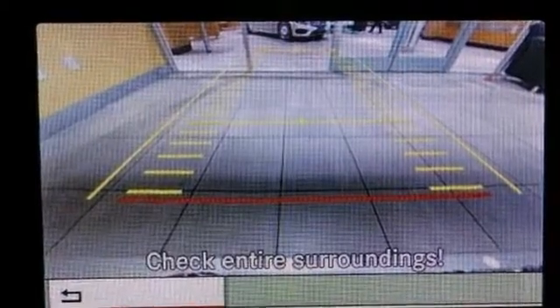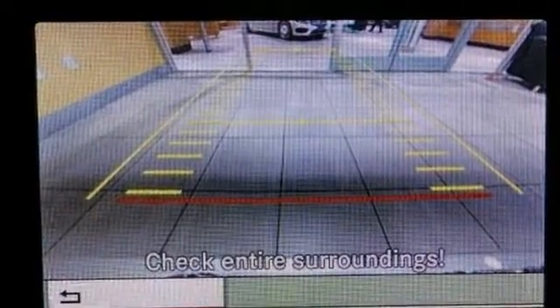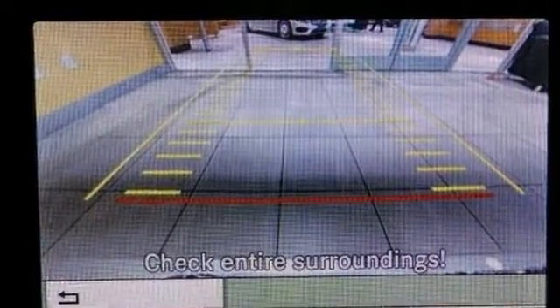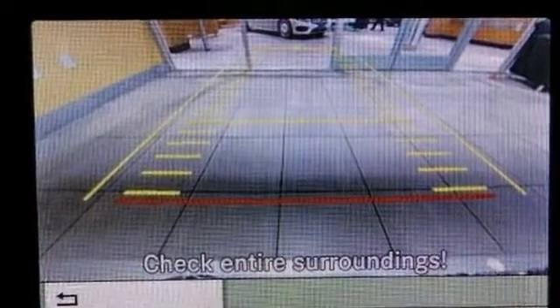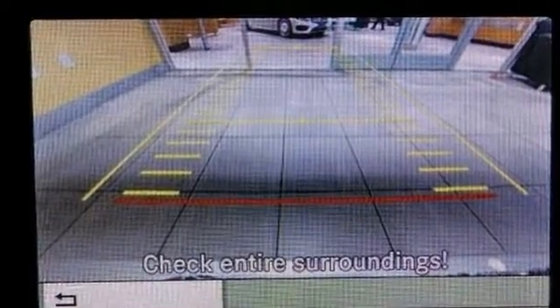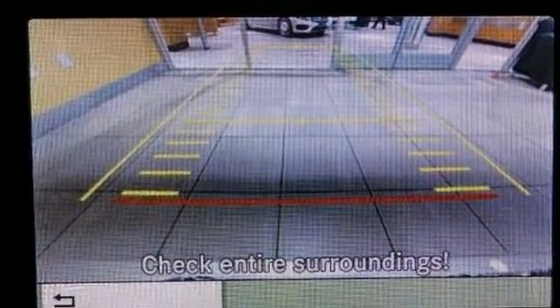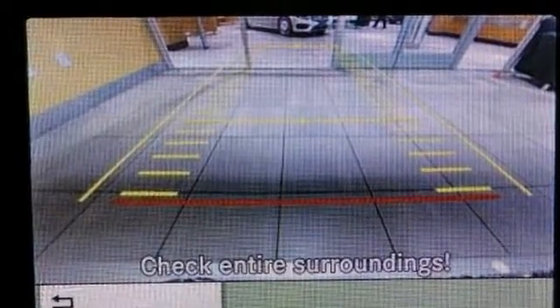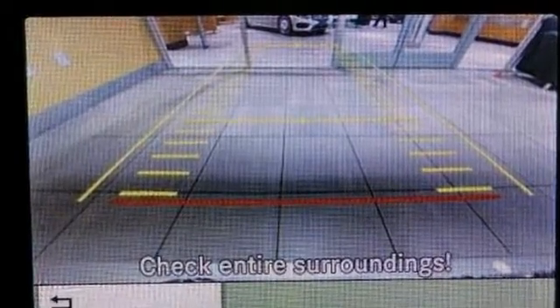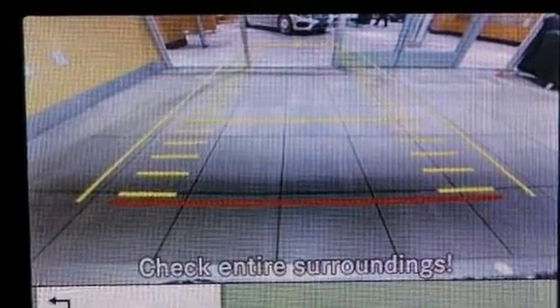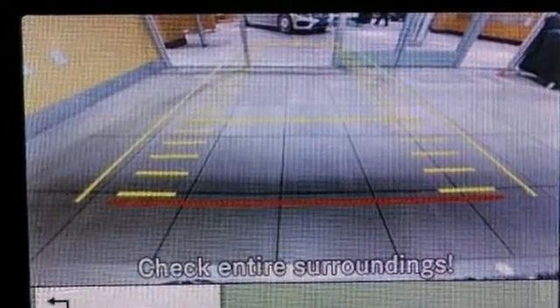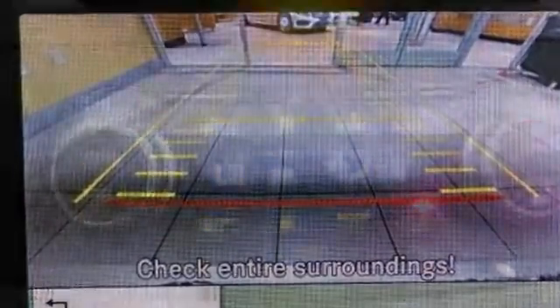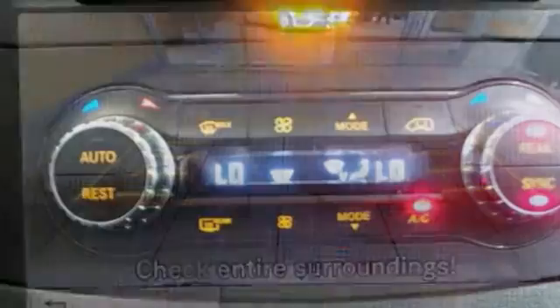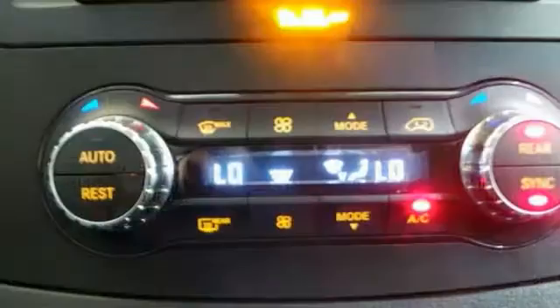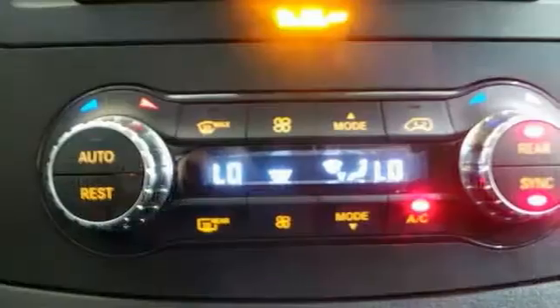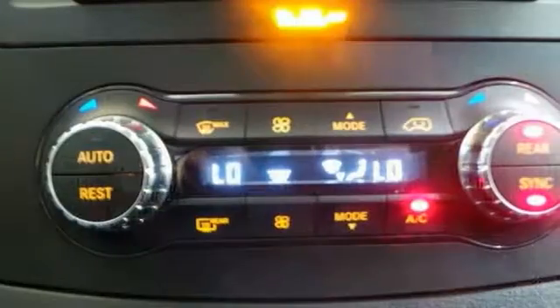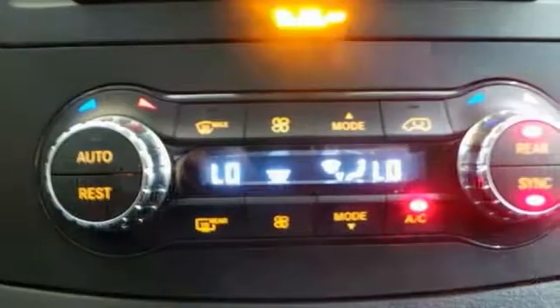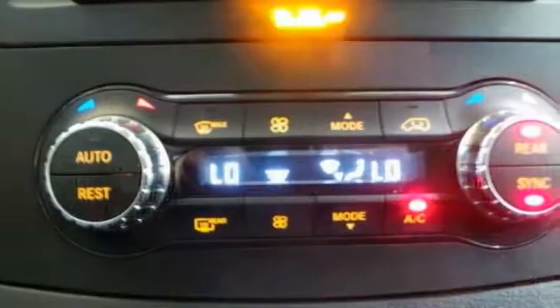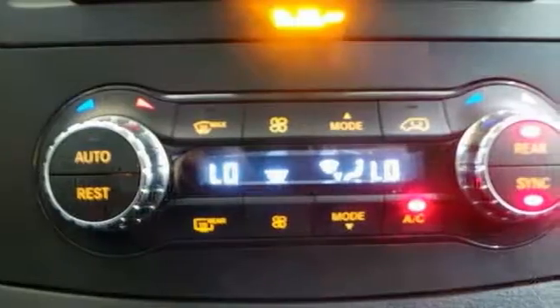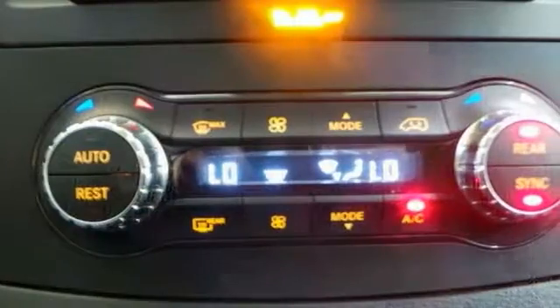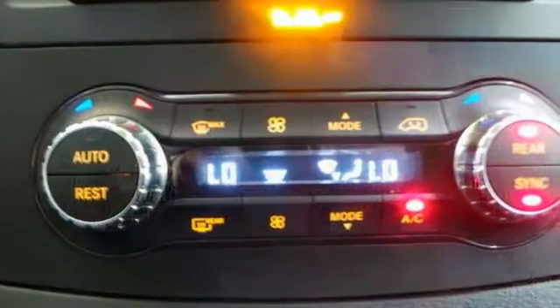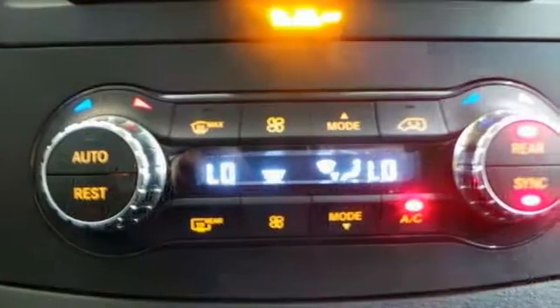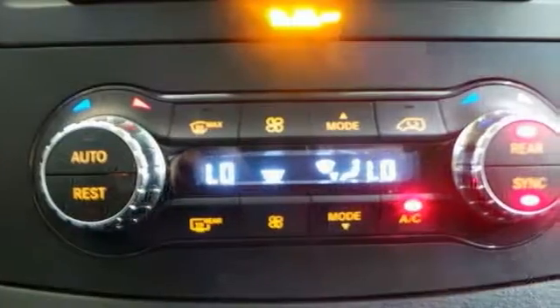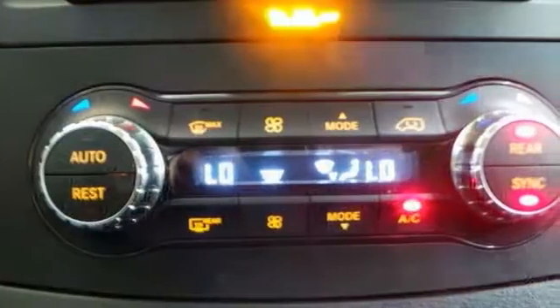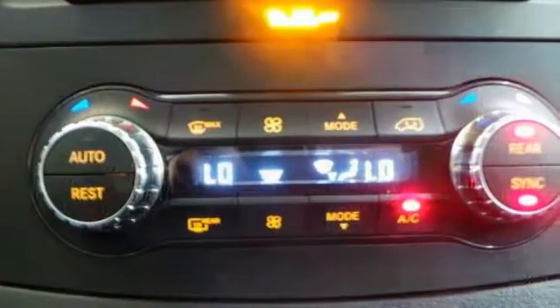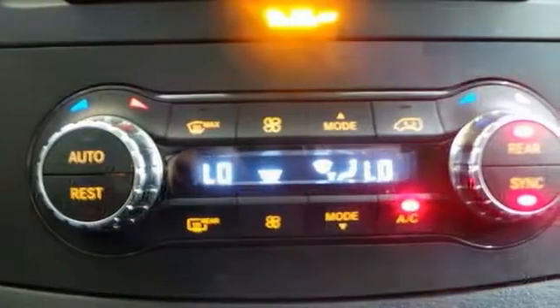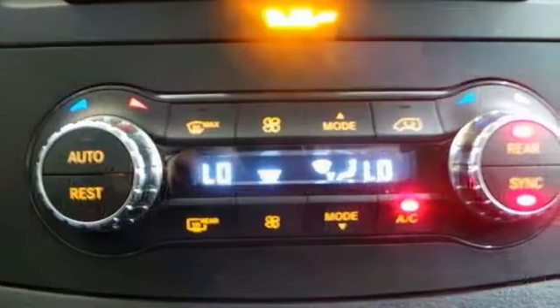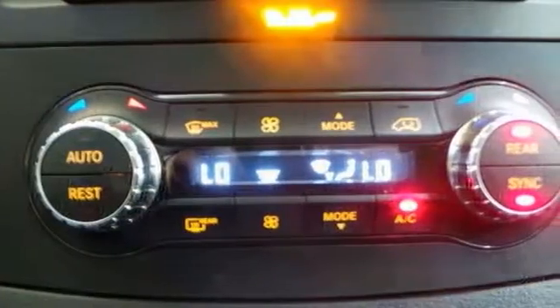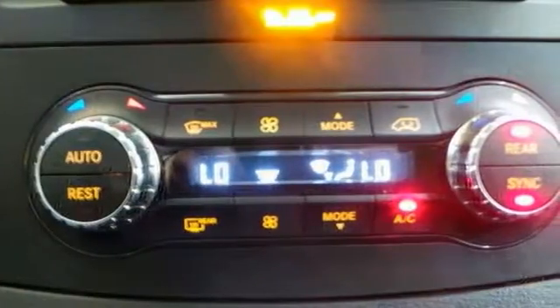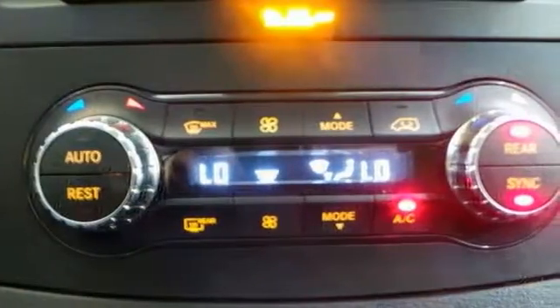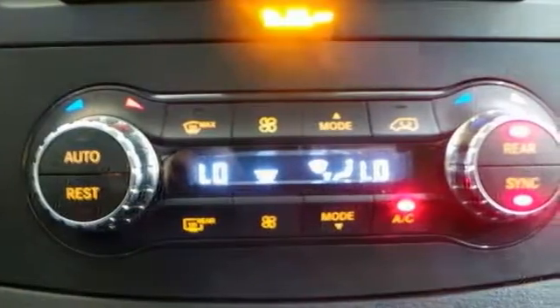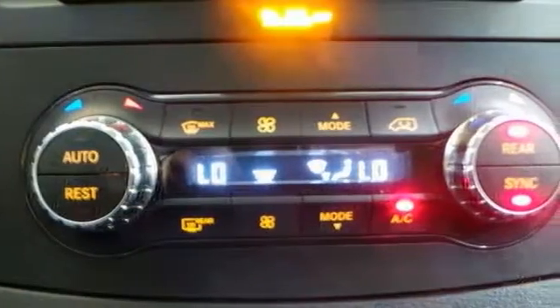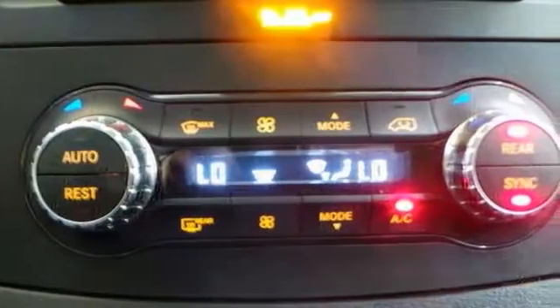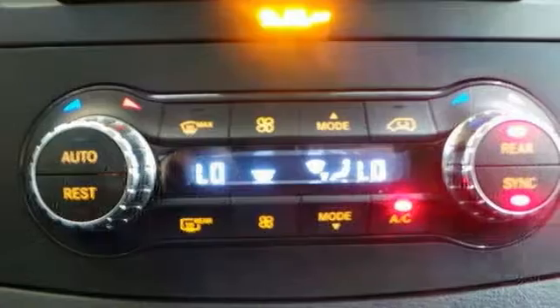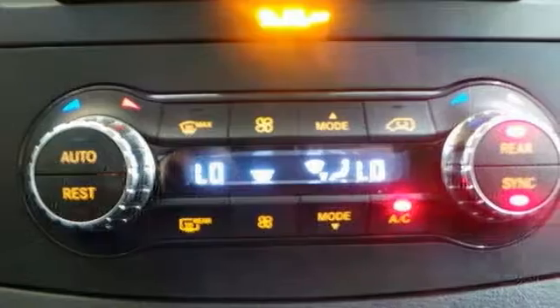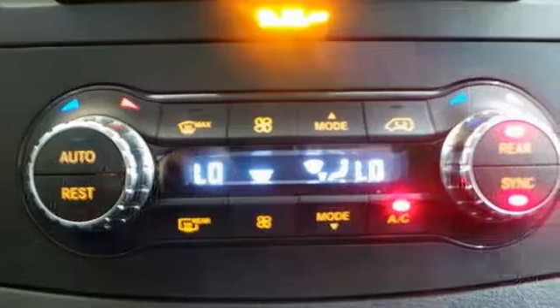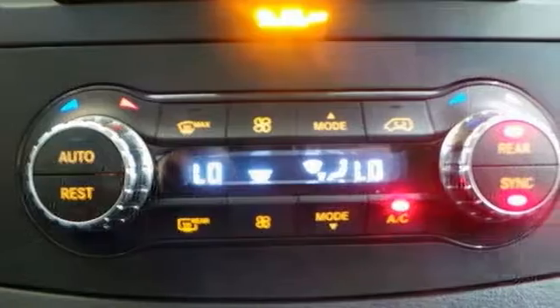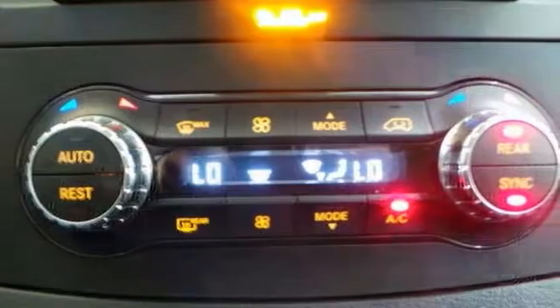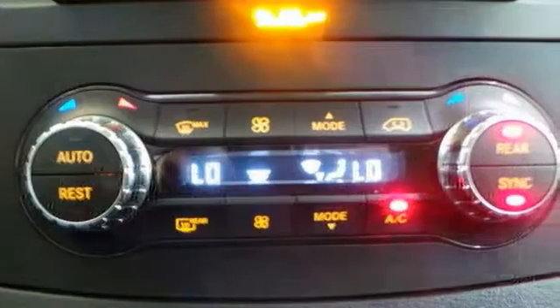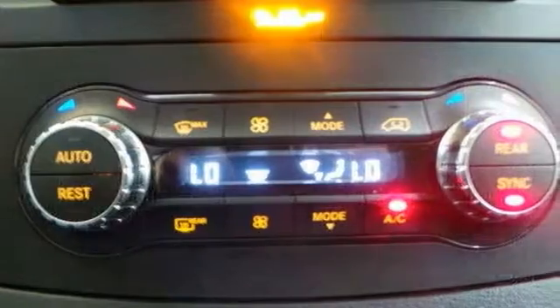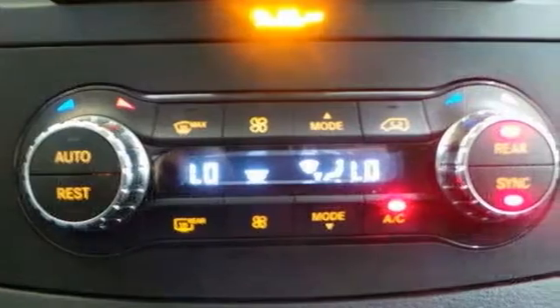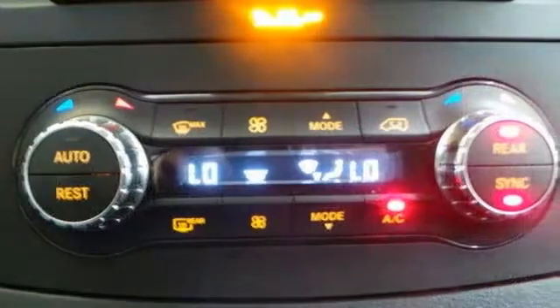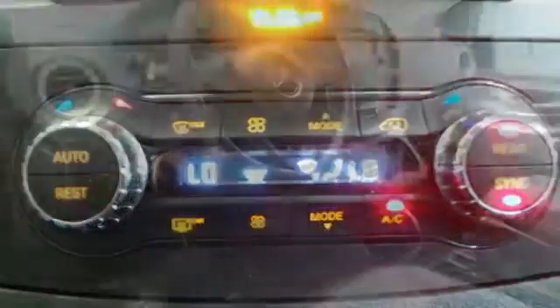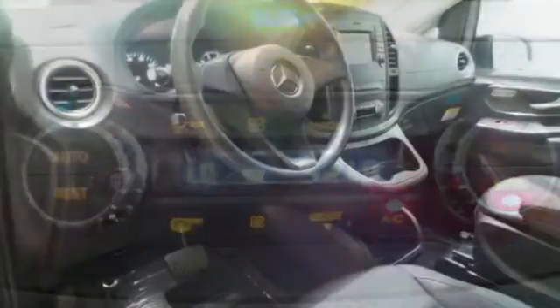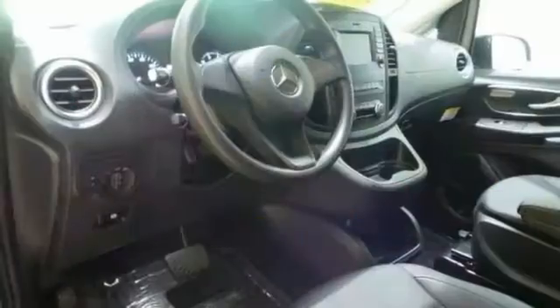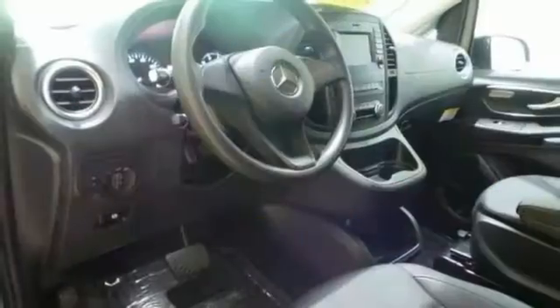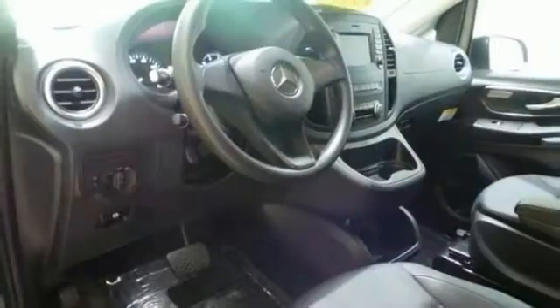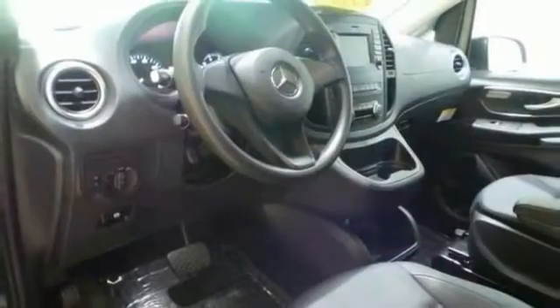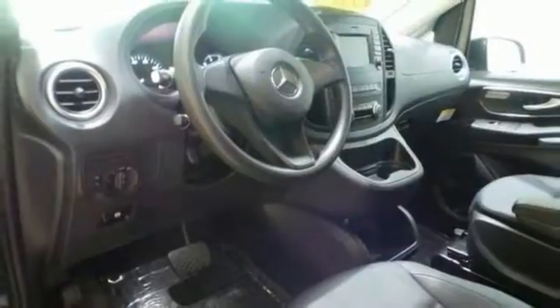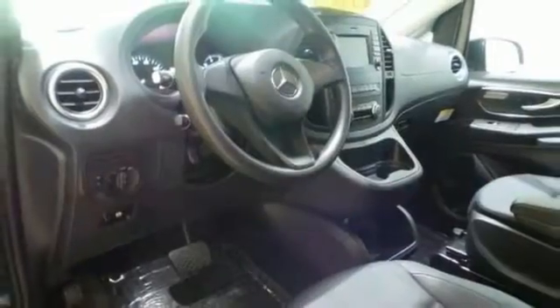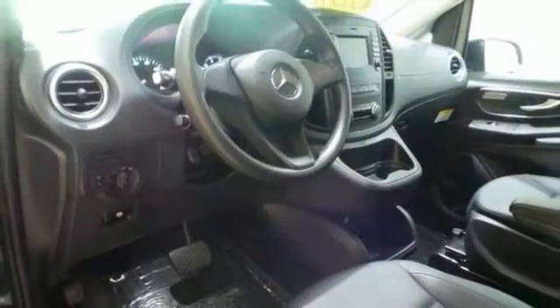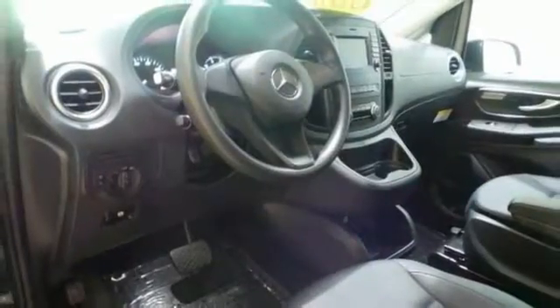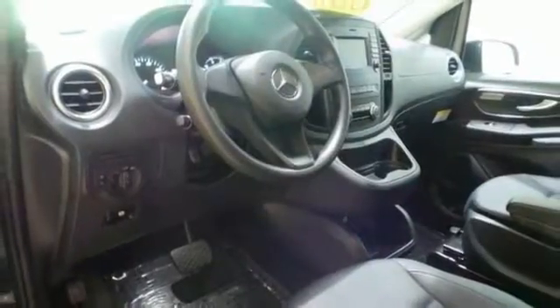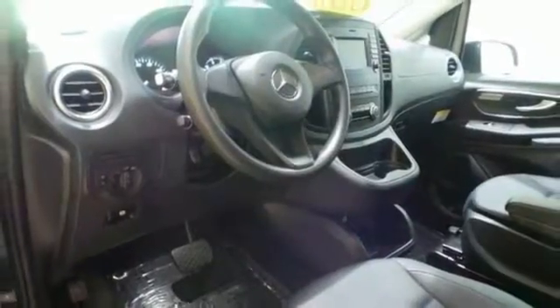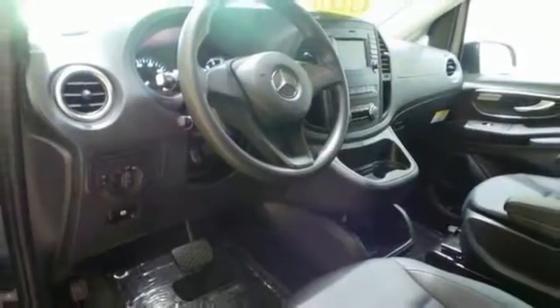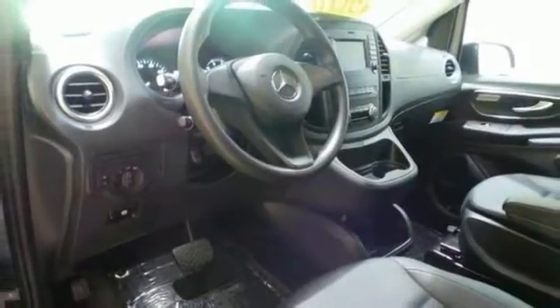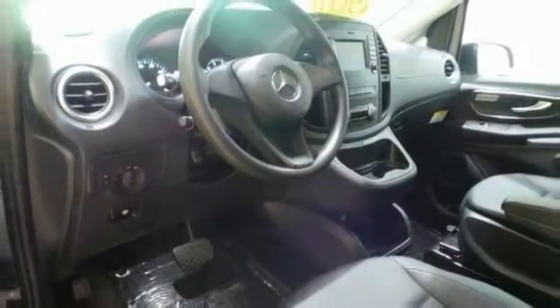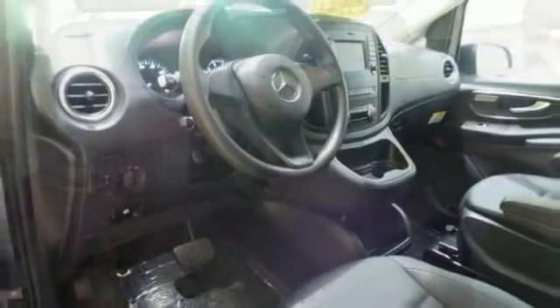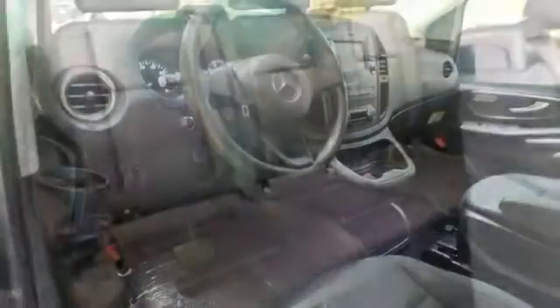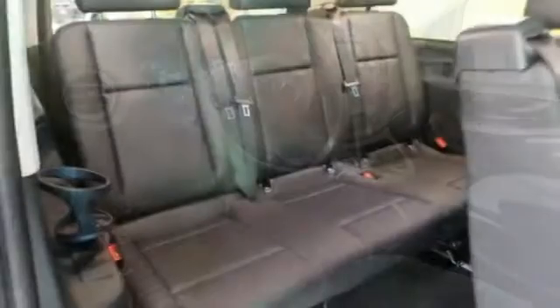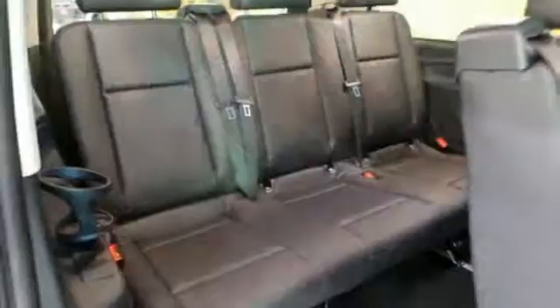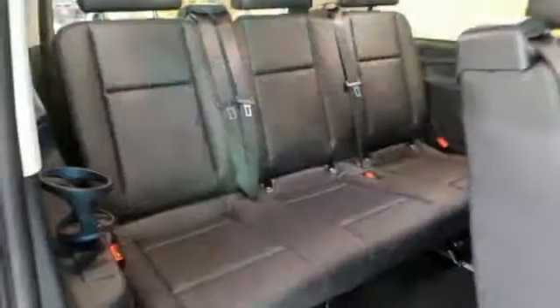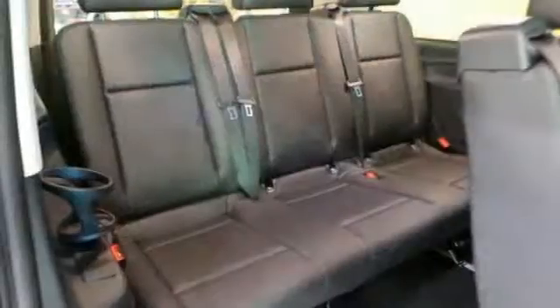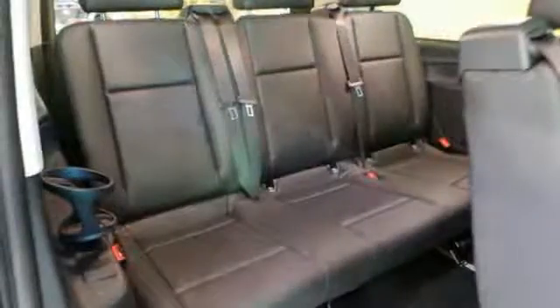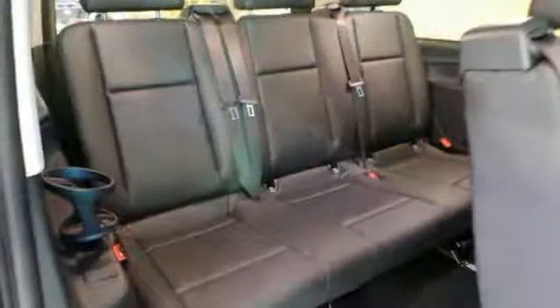It offers the driver comfort package, the driver efficiency package, and premium appearance package, as well as the cold weather package and interior appearance package.